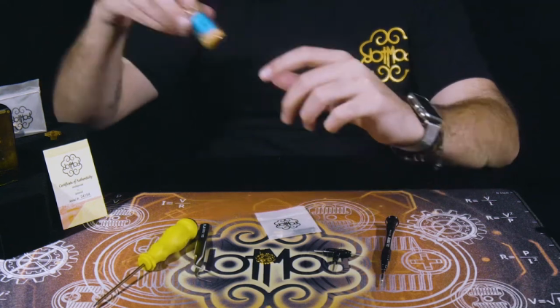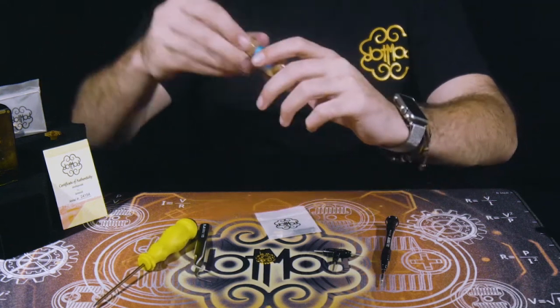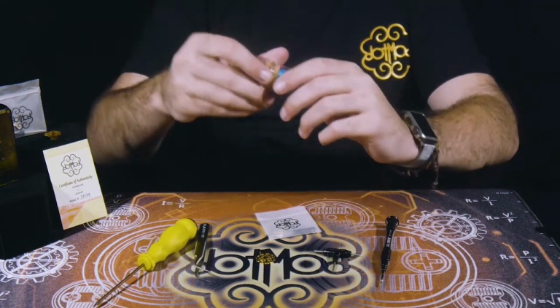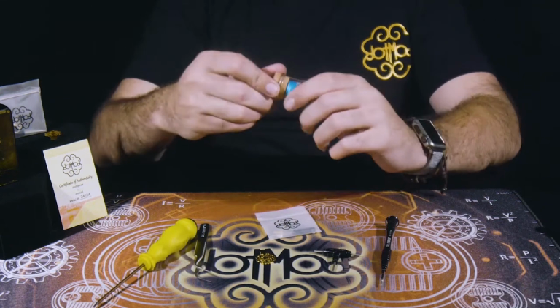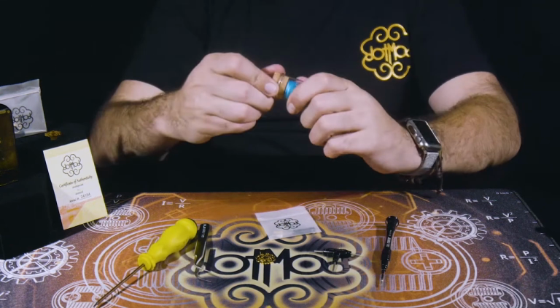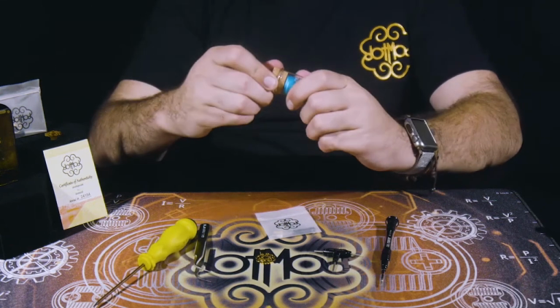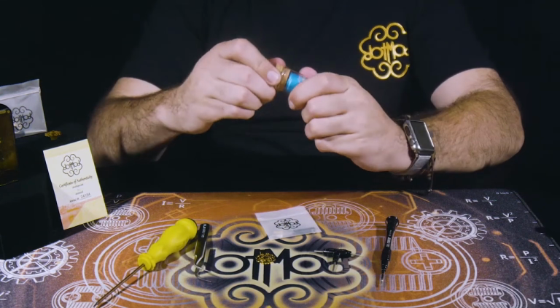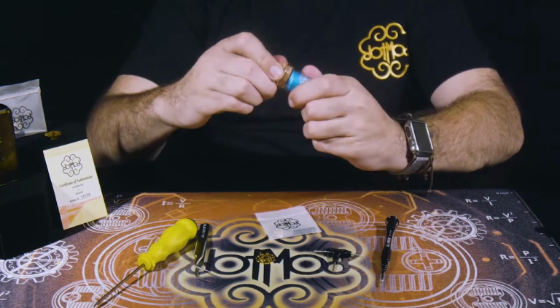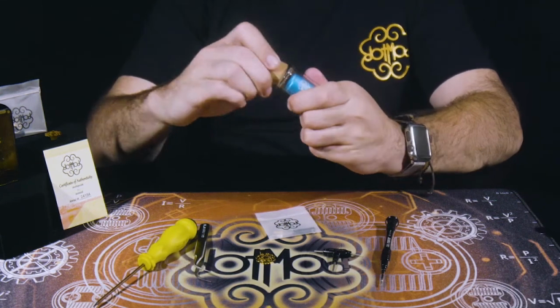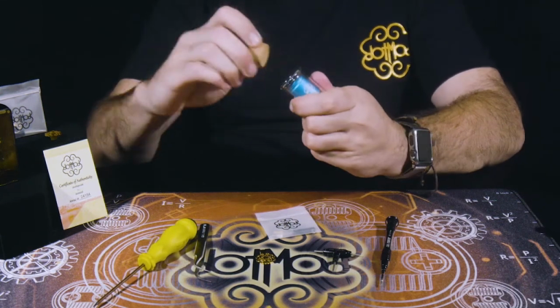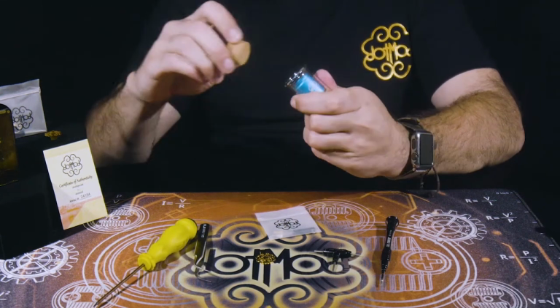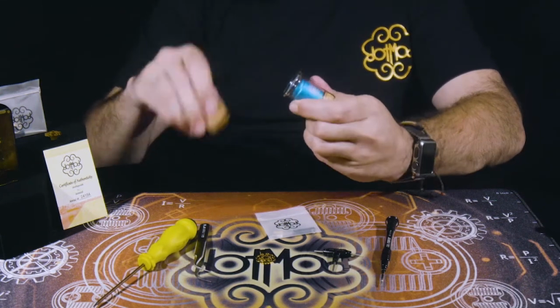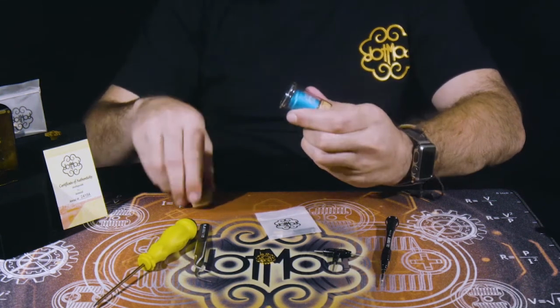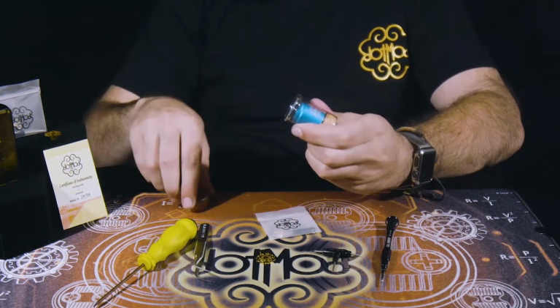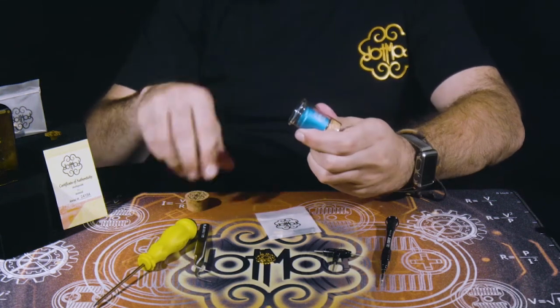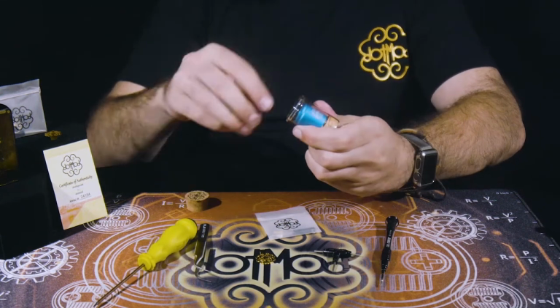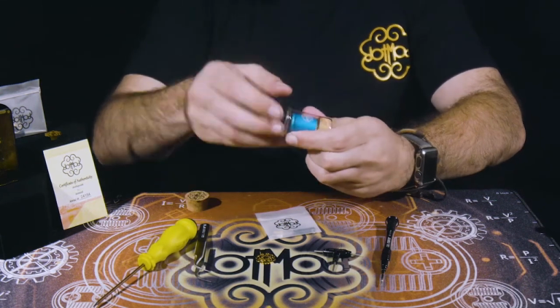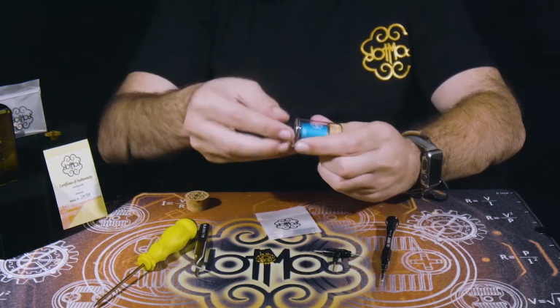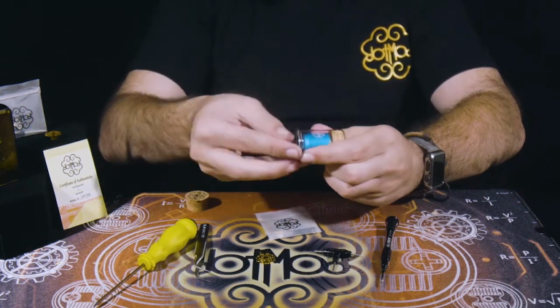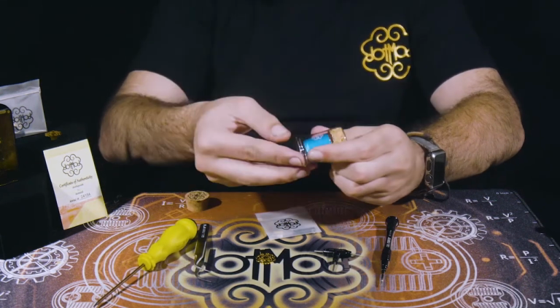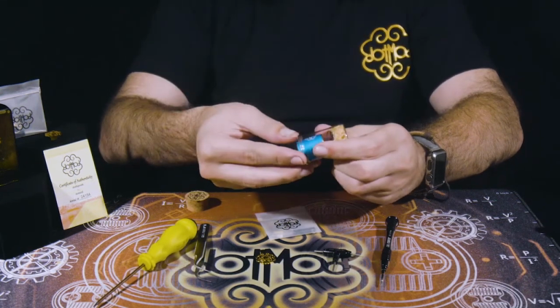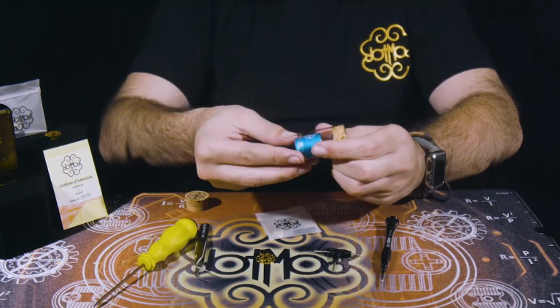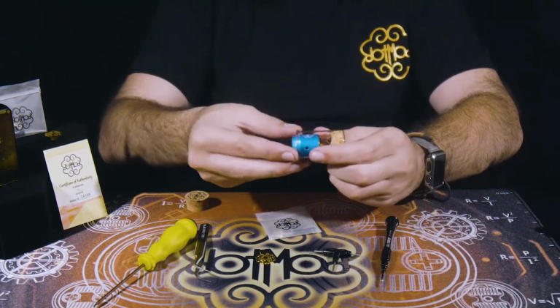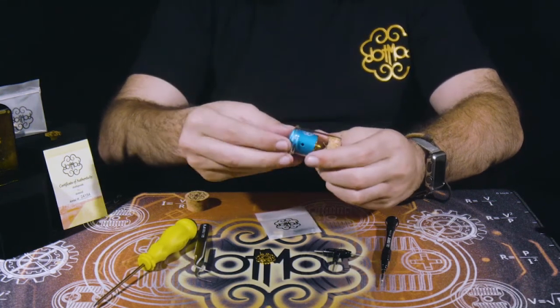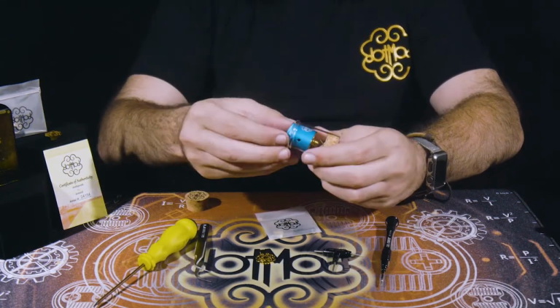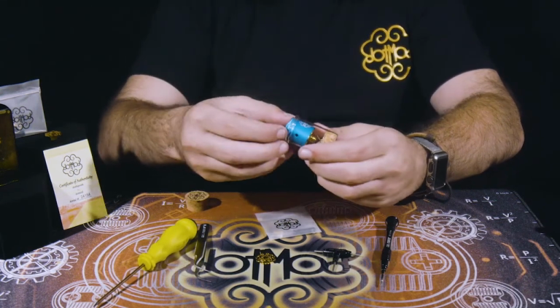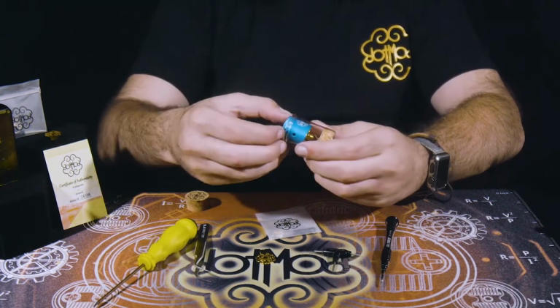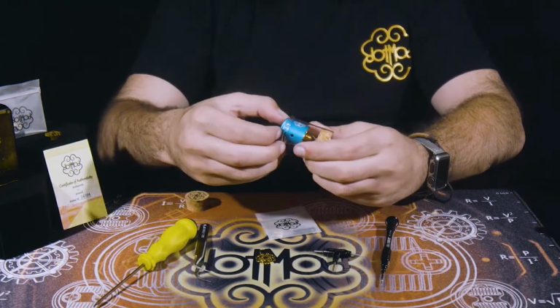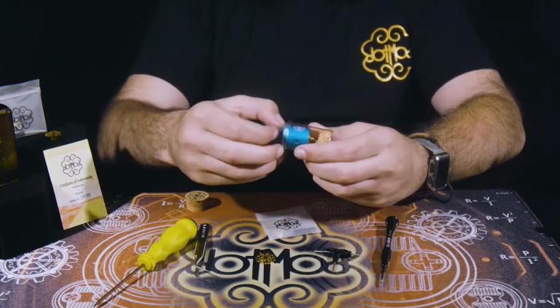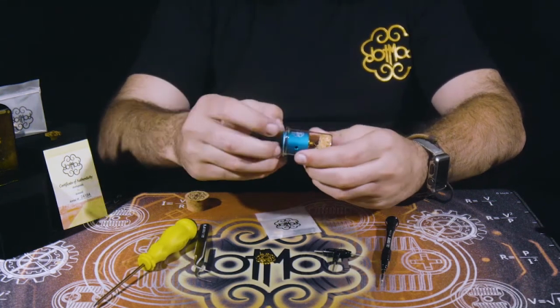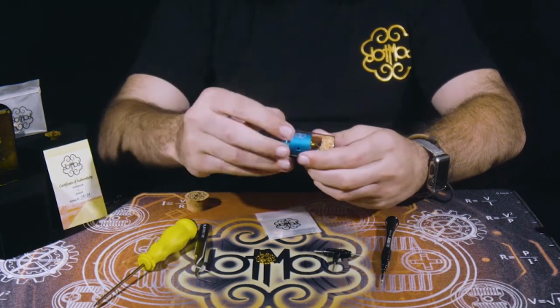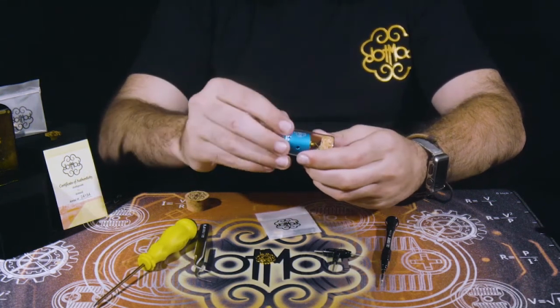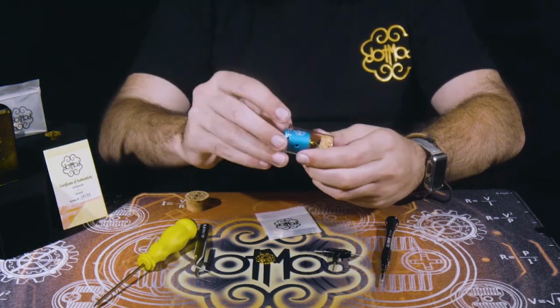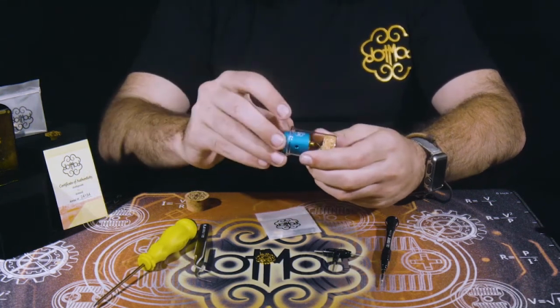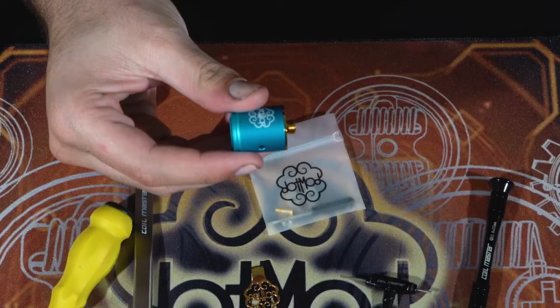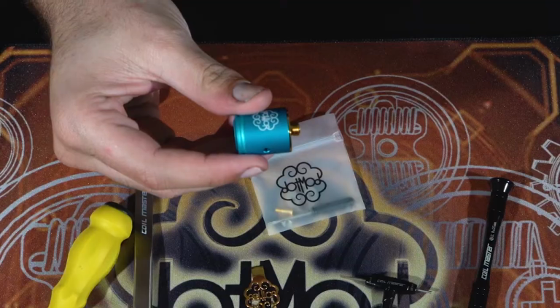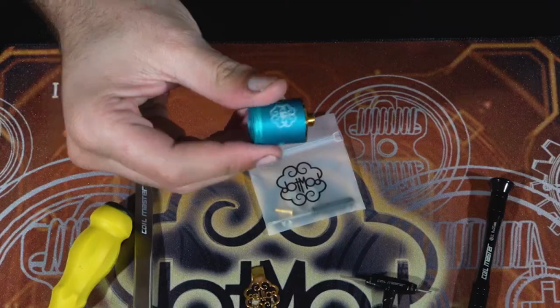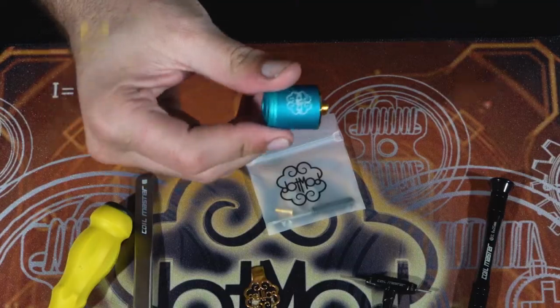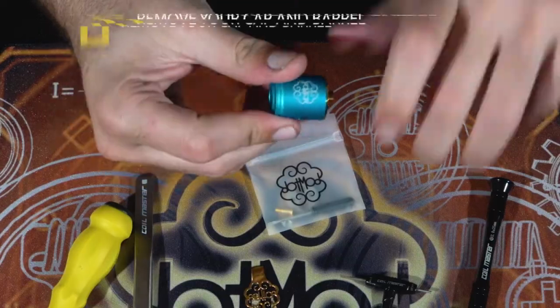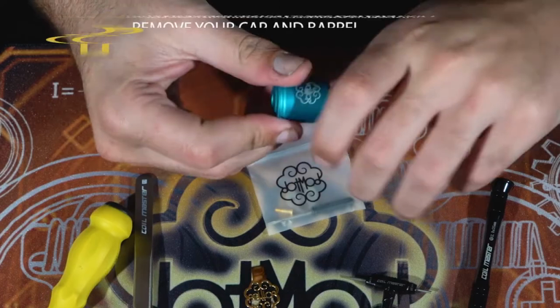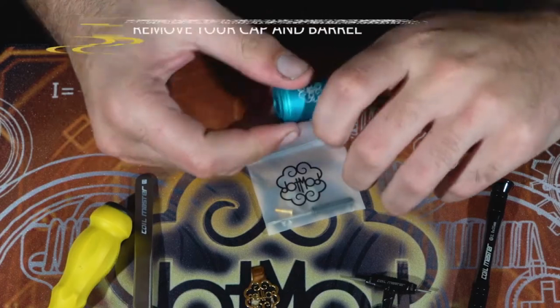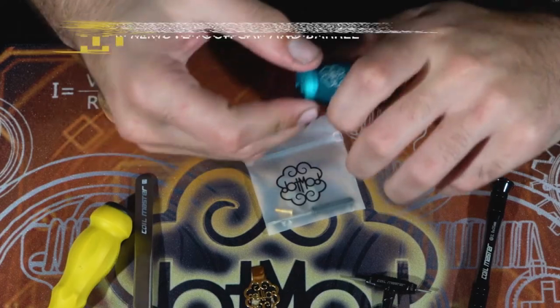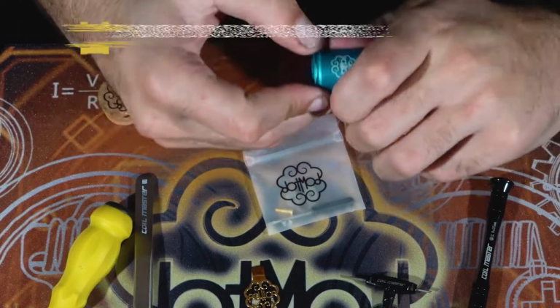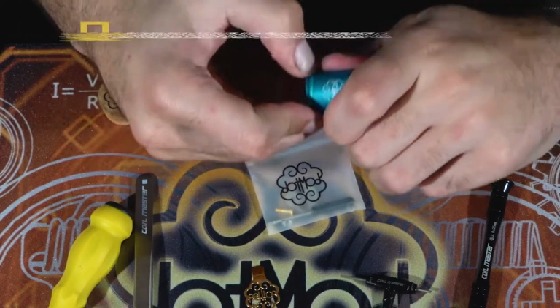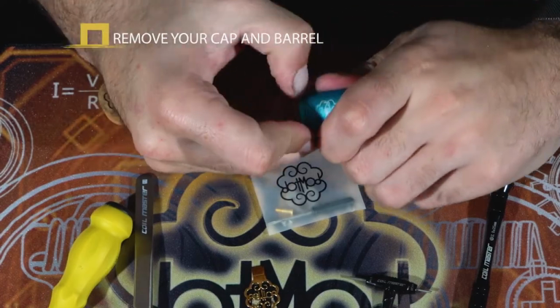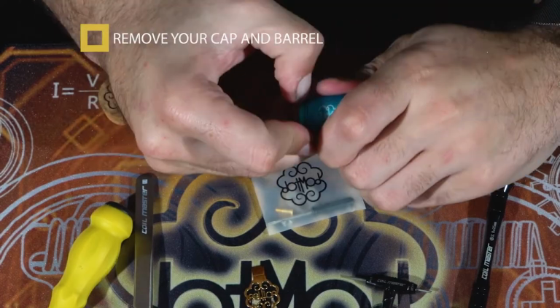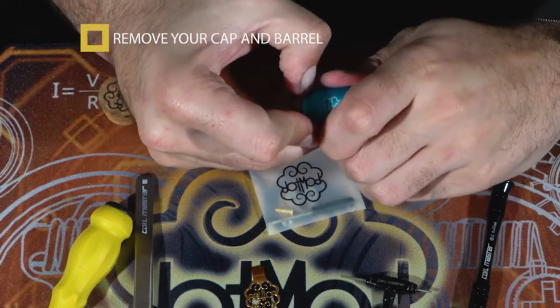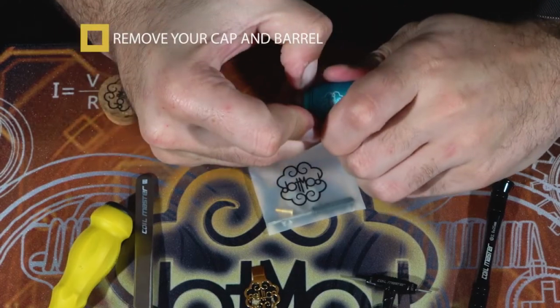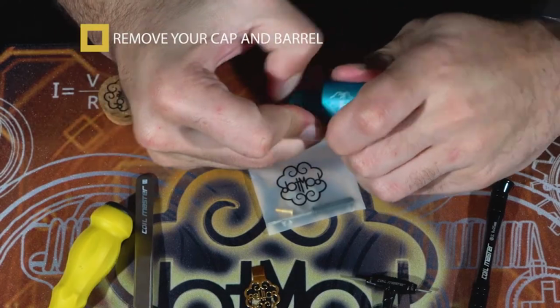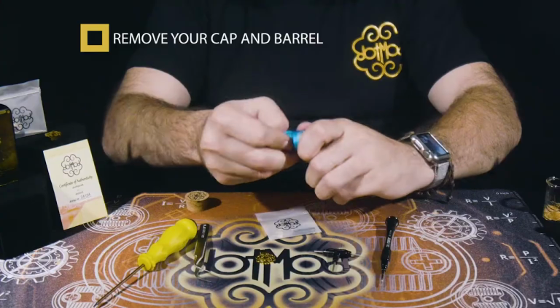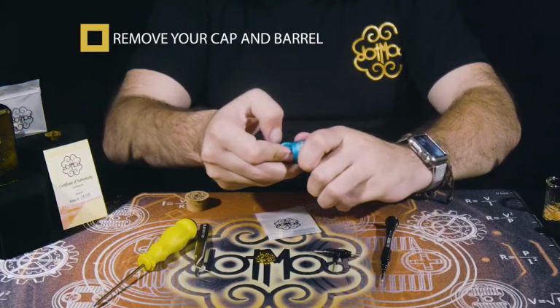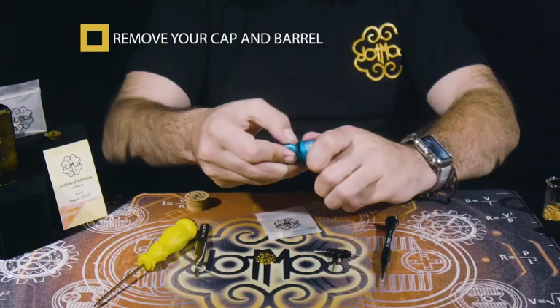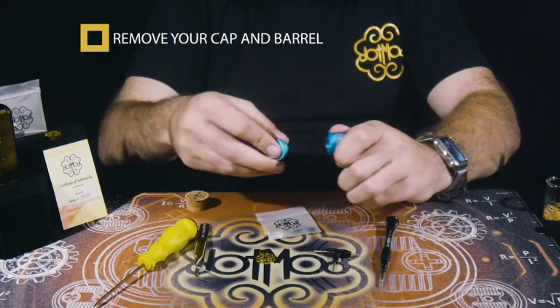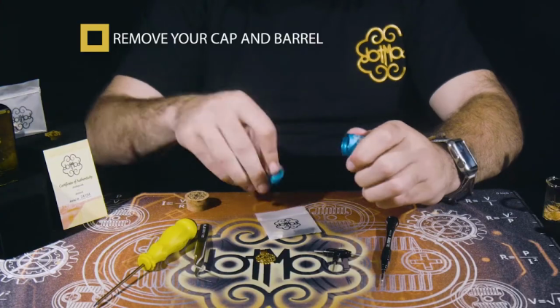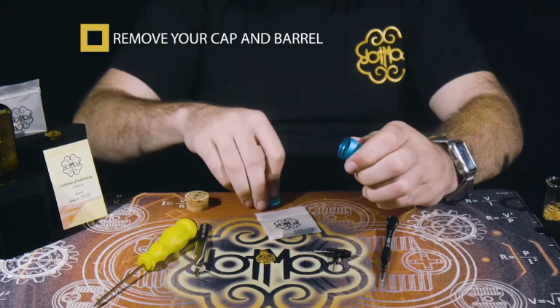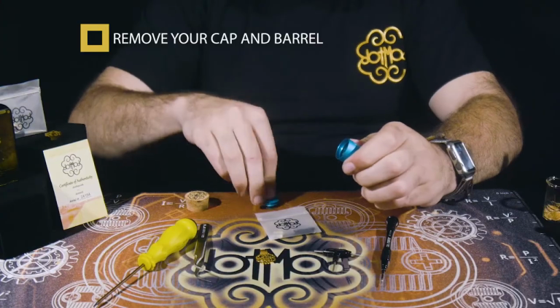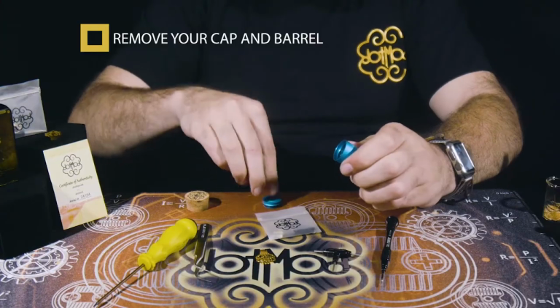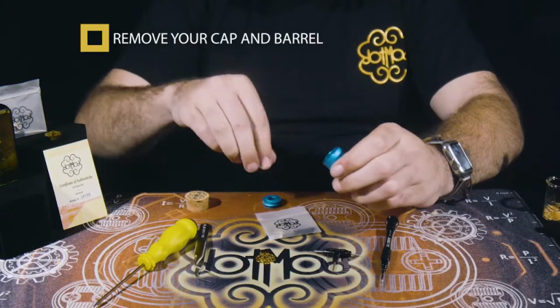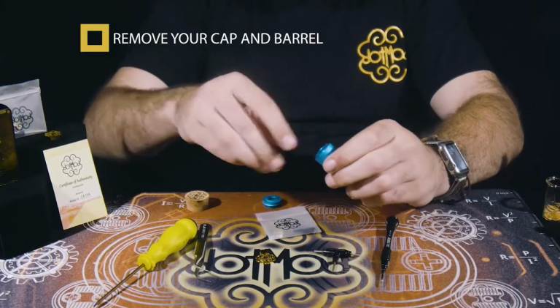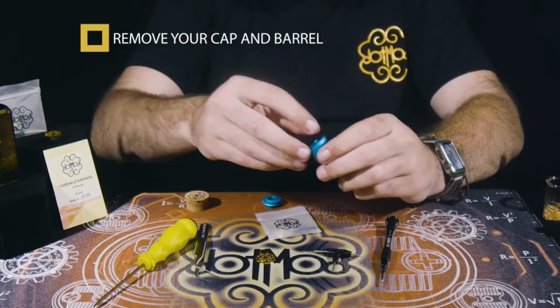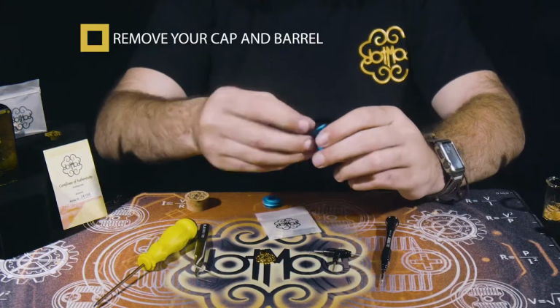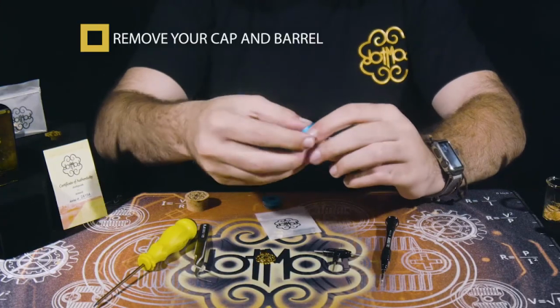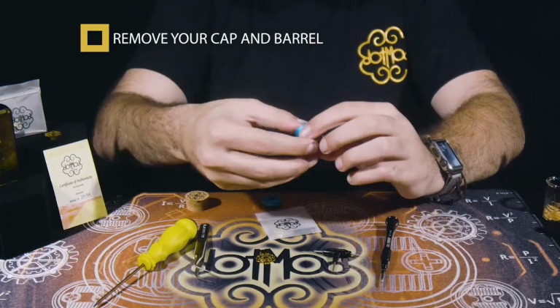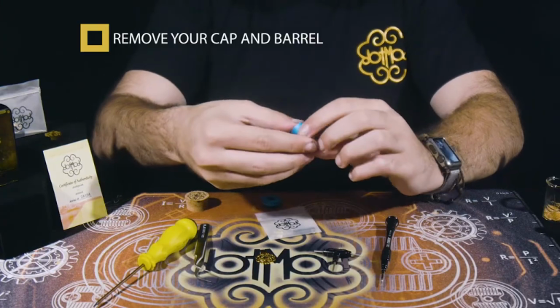Let's get this going. Get your V2 RDA — brought out the old Aqua. First thing you're going to do is remove your cap and barrel from your RDA.